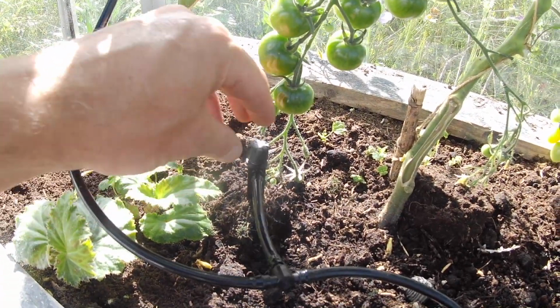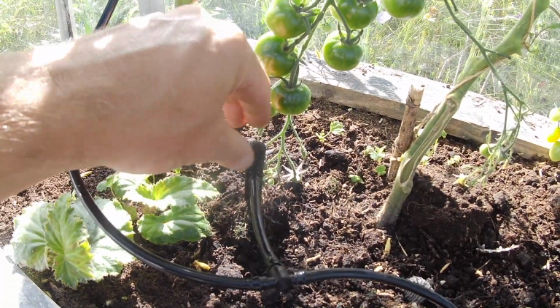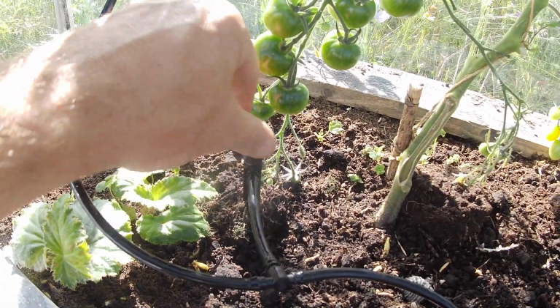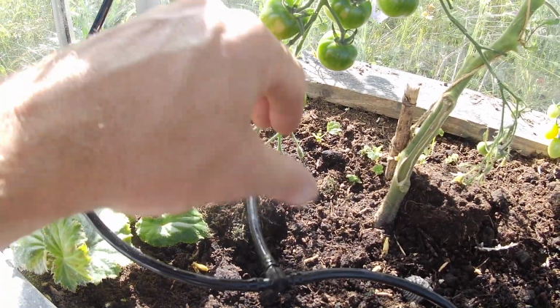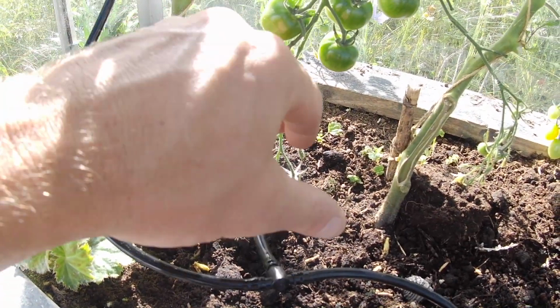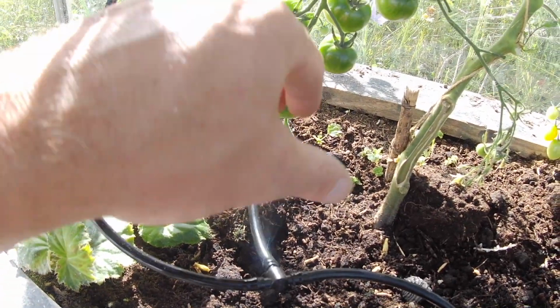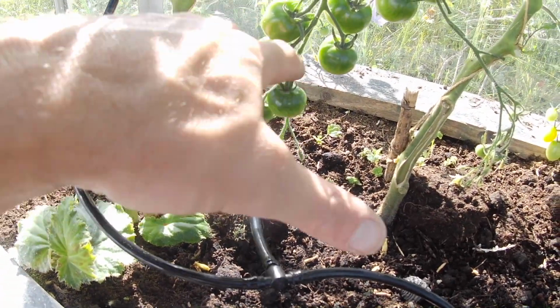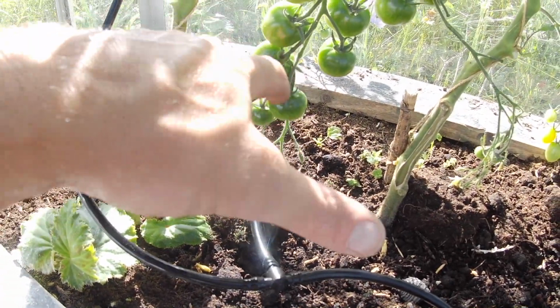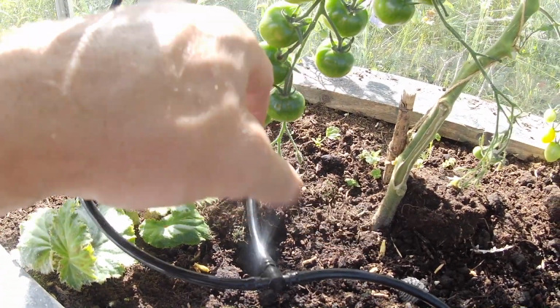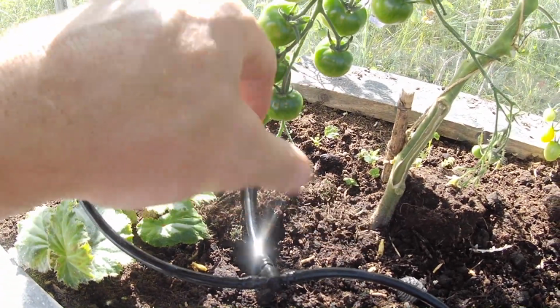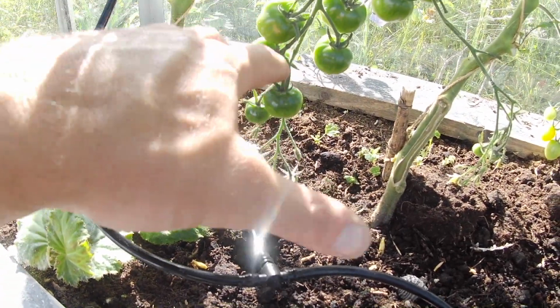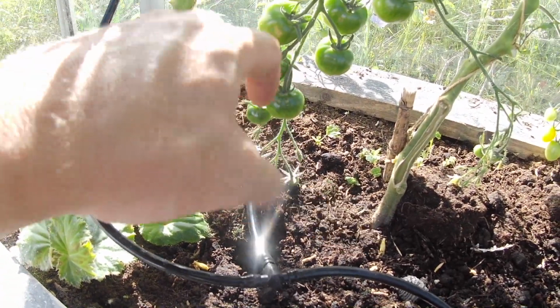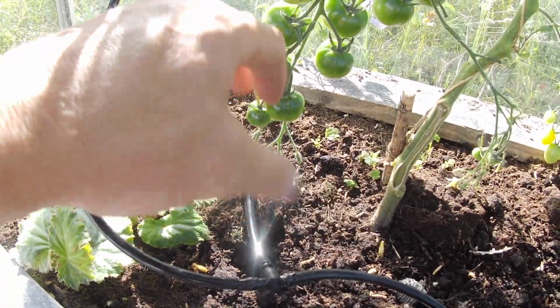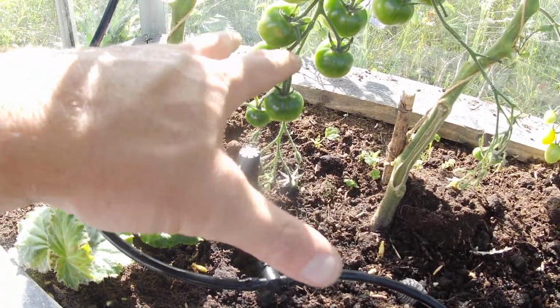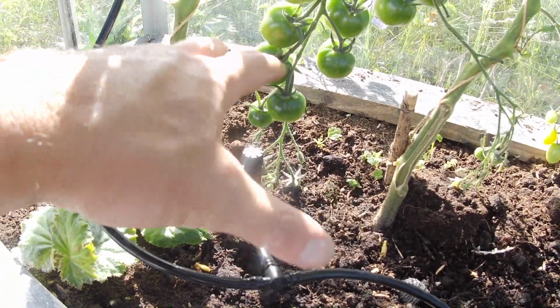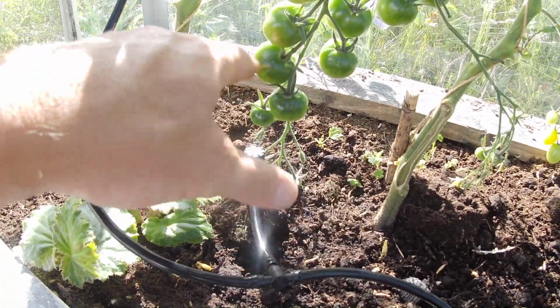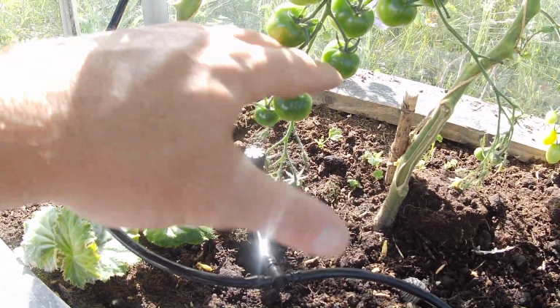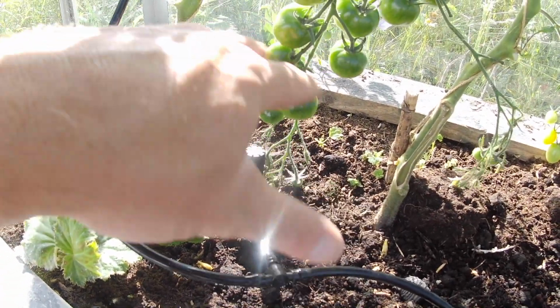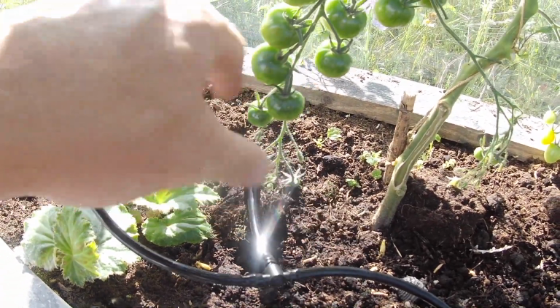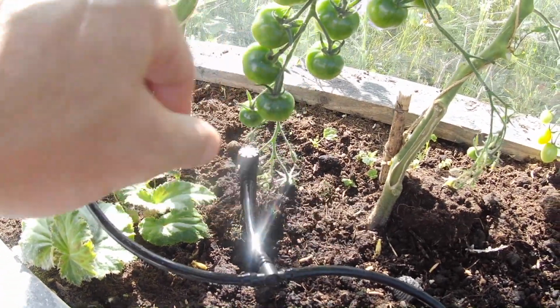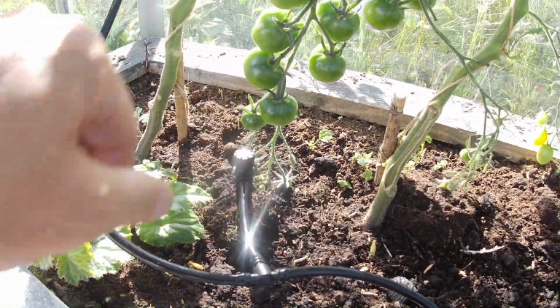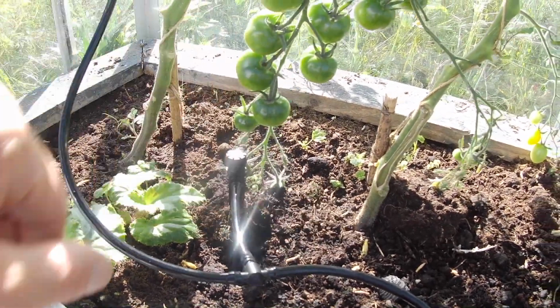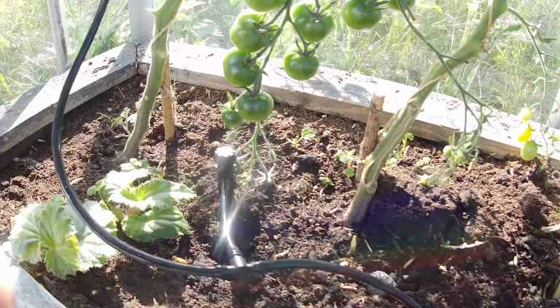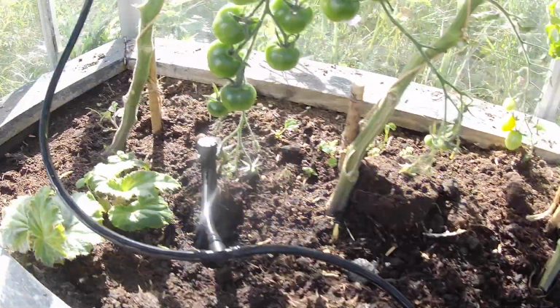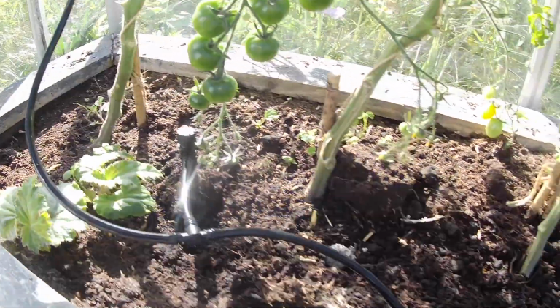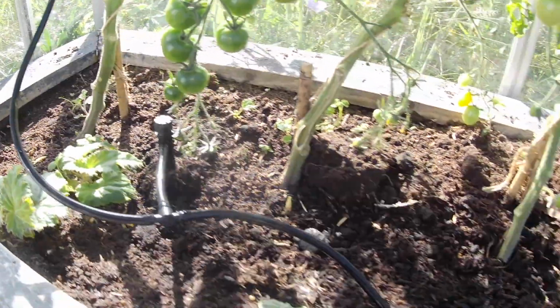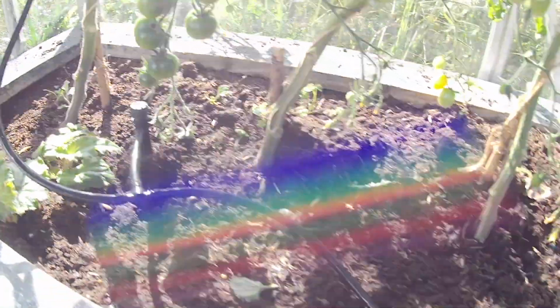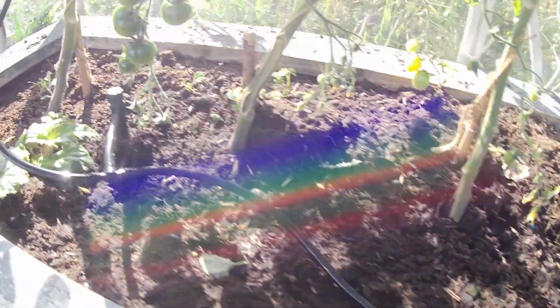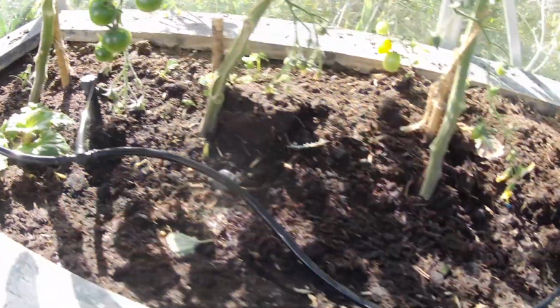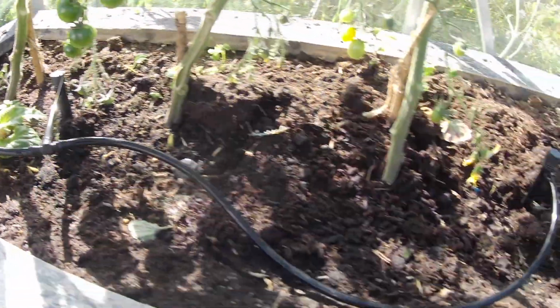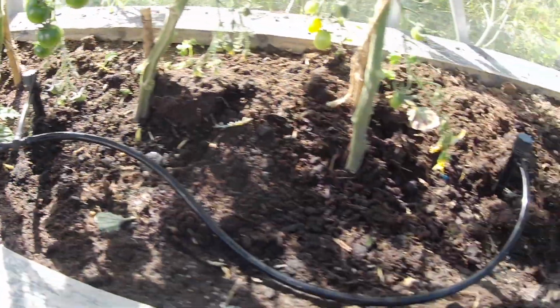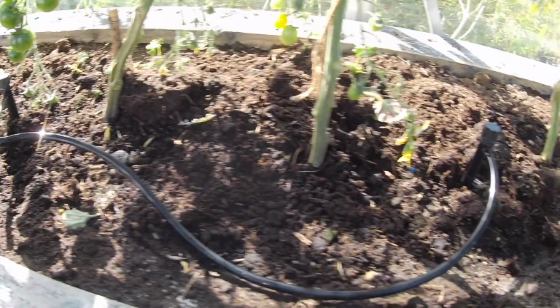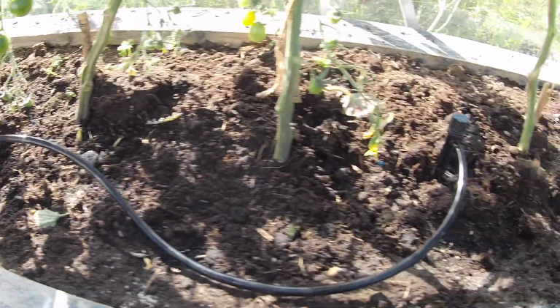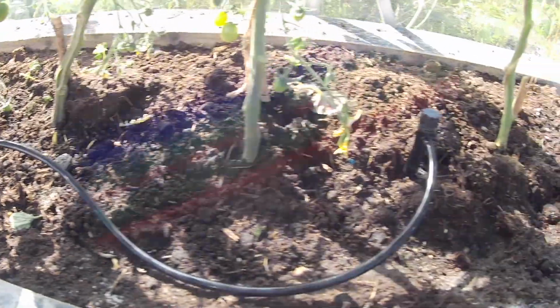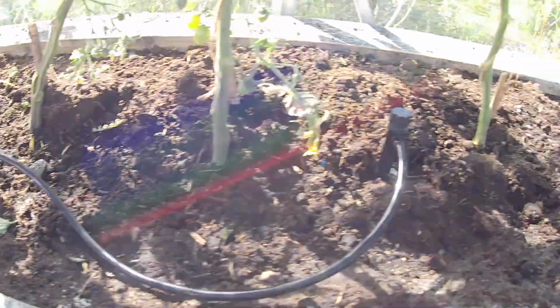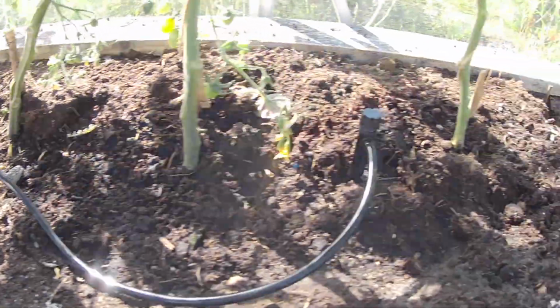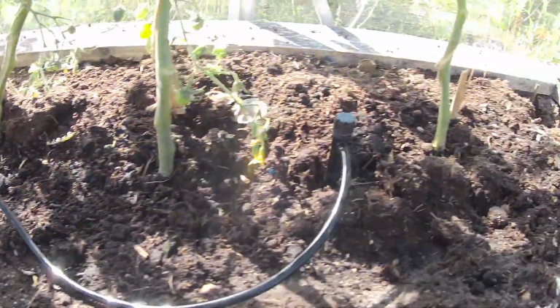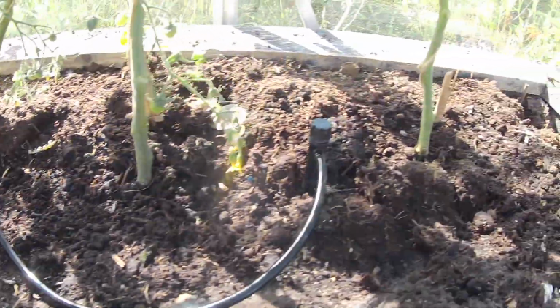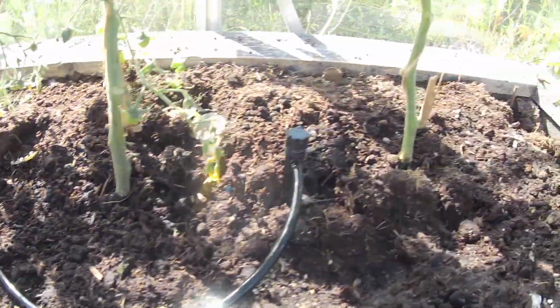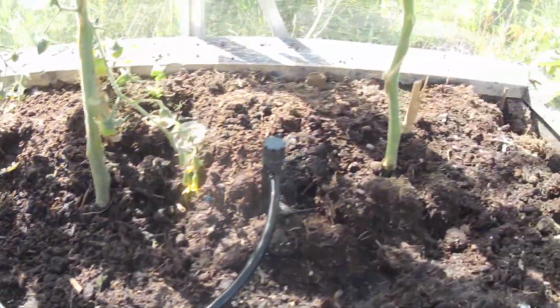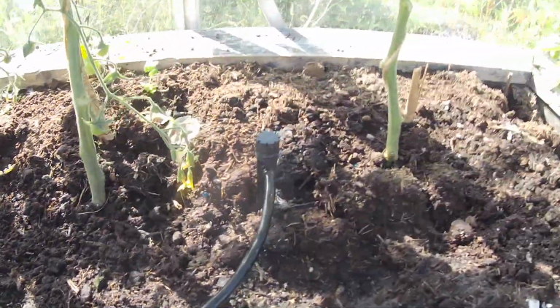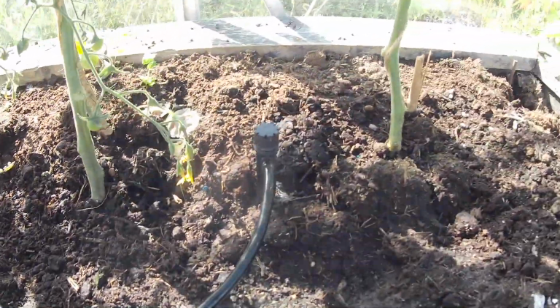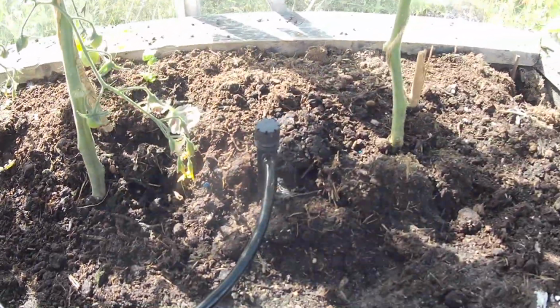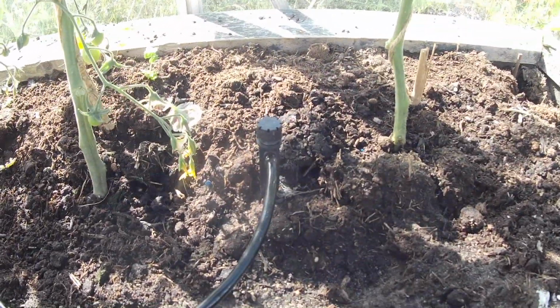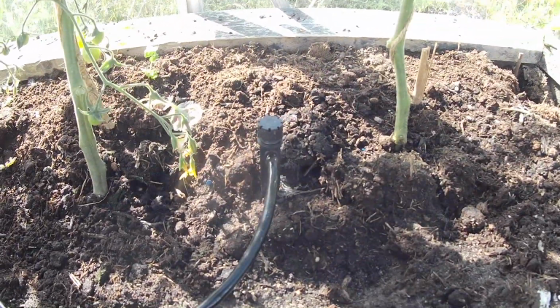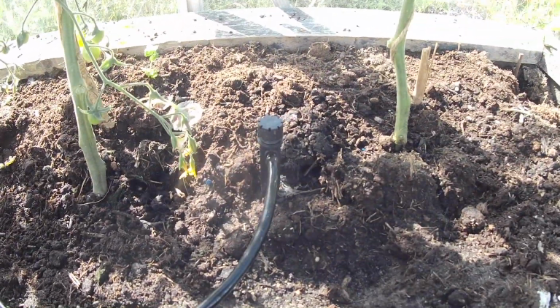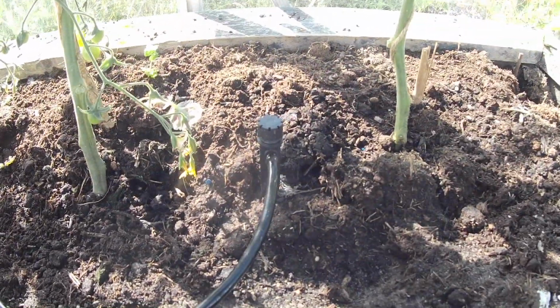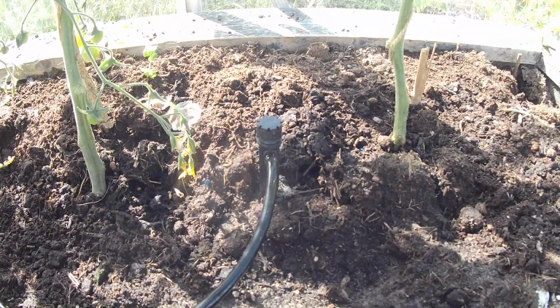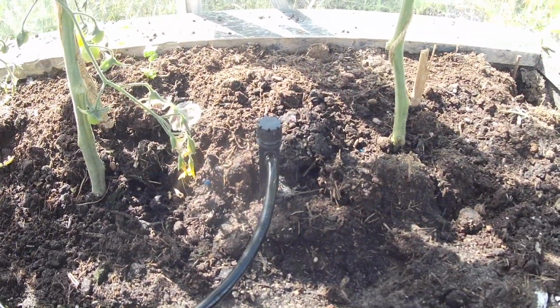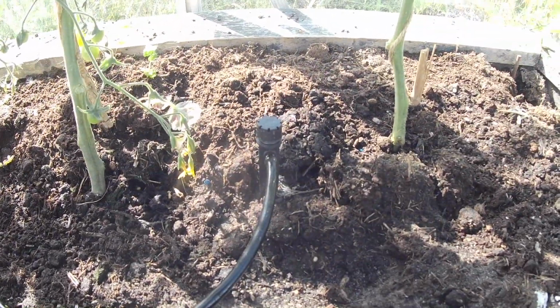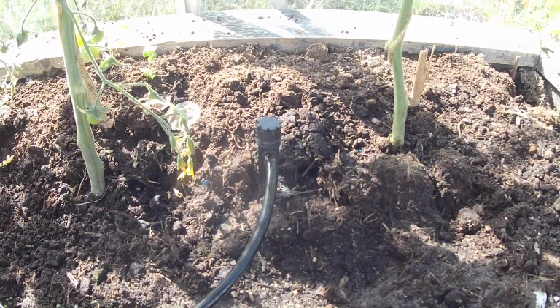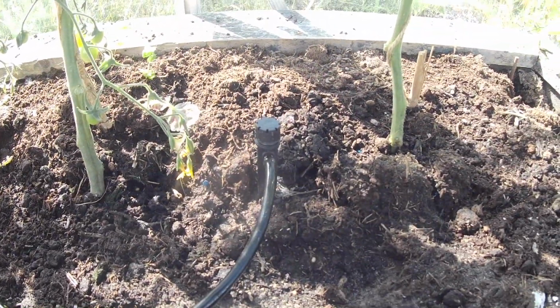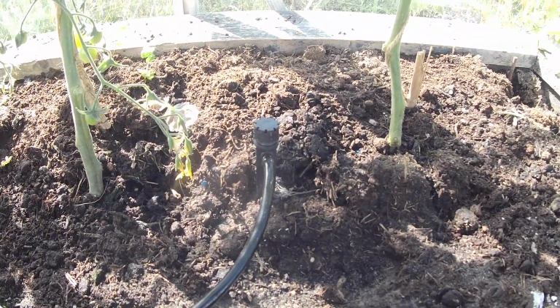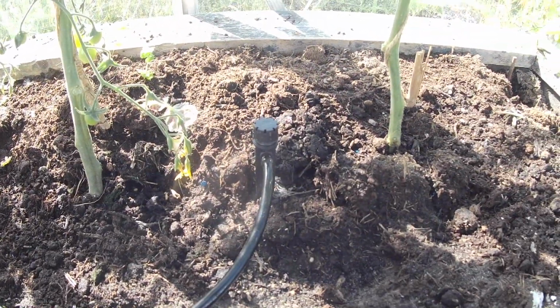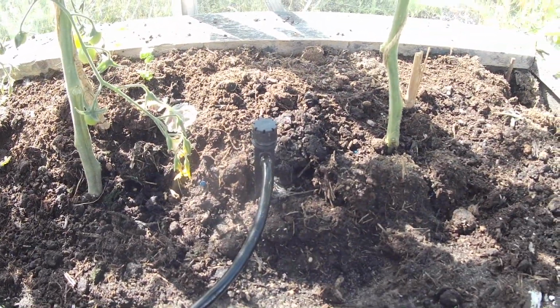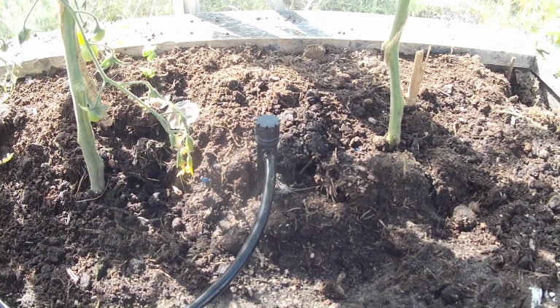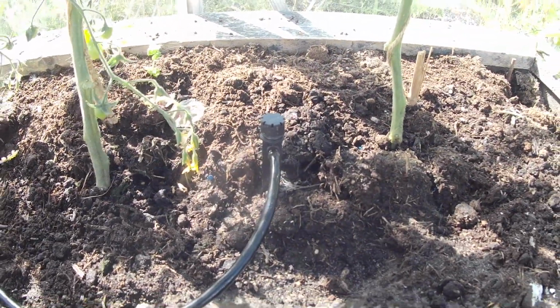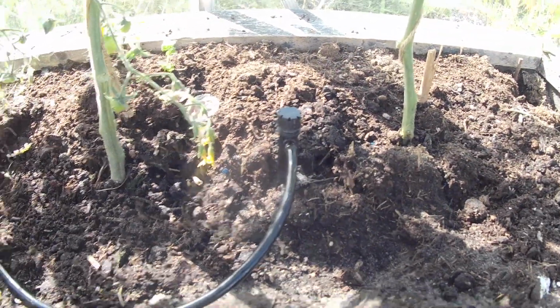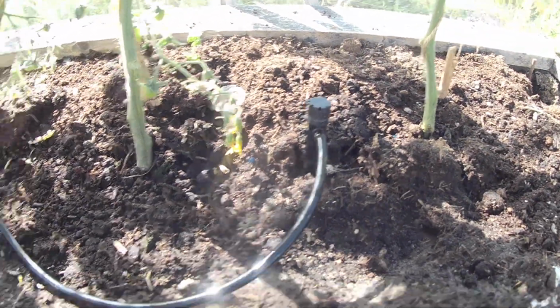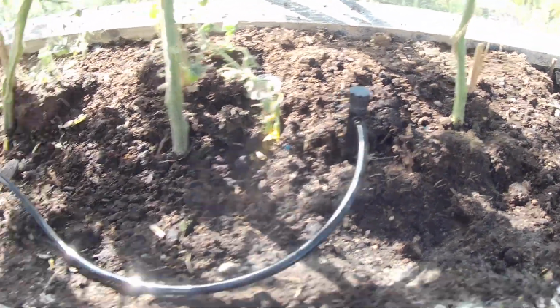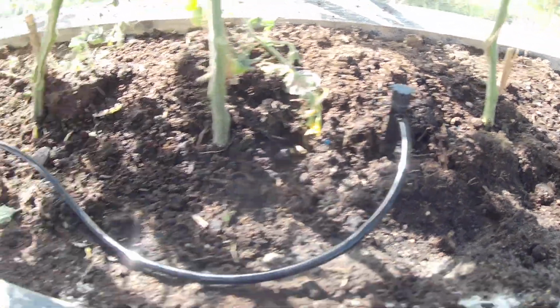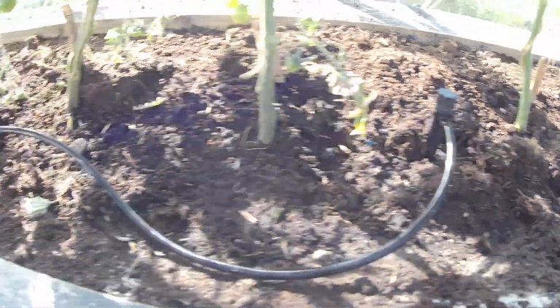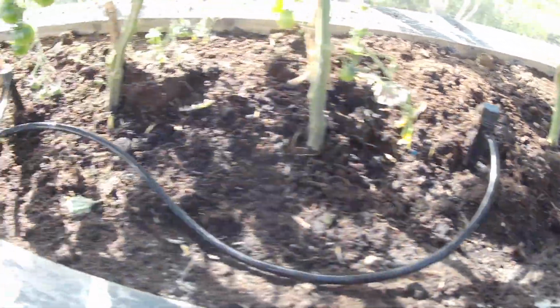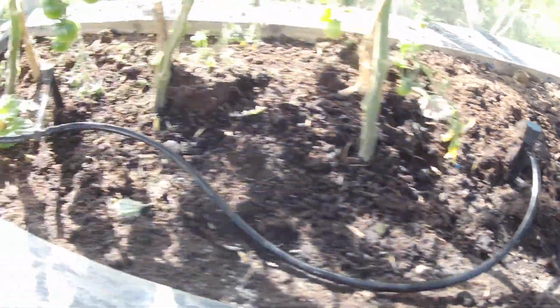Shrubblers put out a little spray, a bit like a fountain. And feeding these four tomato plants, I've got two of those.